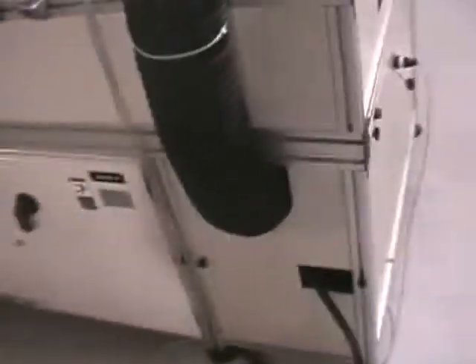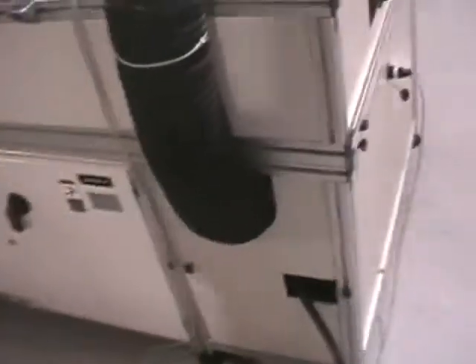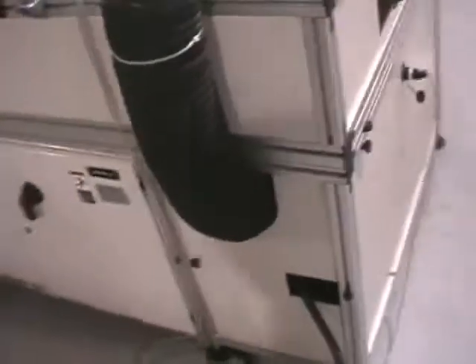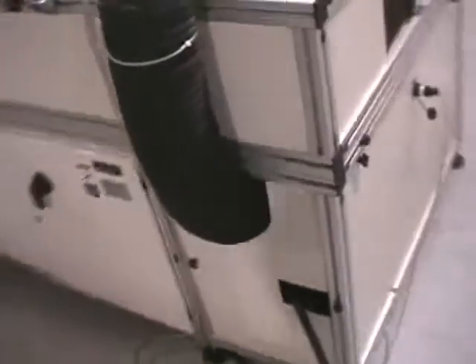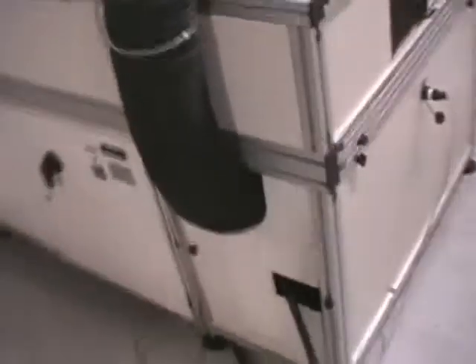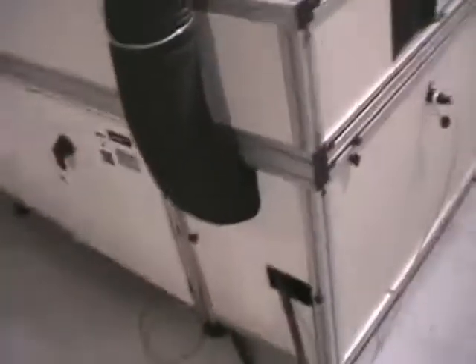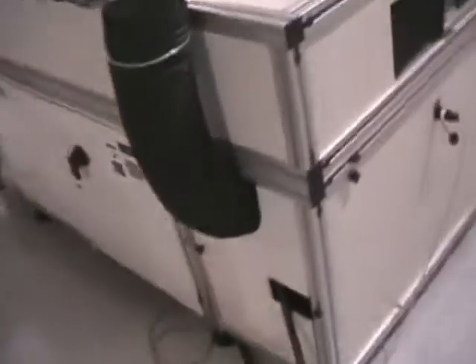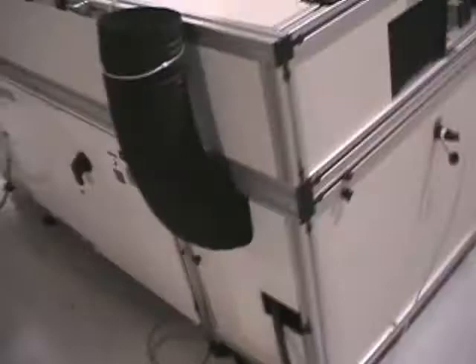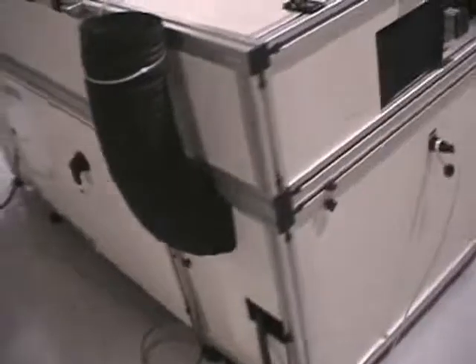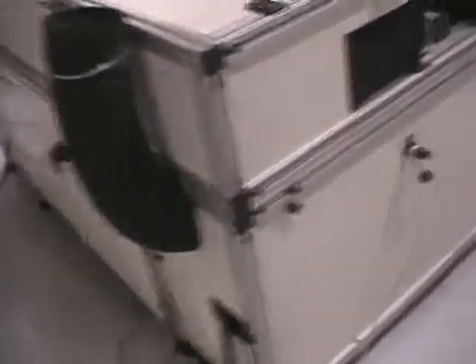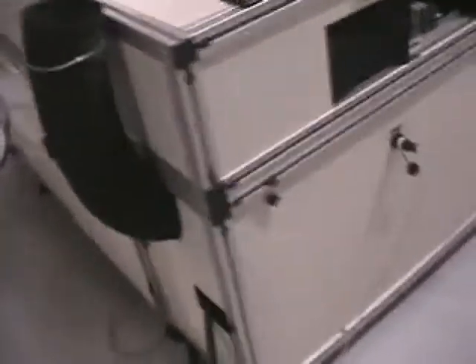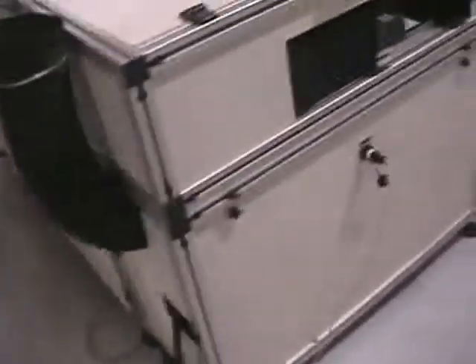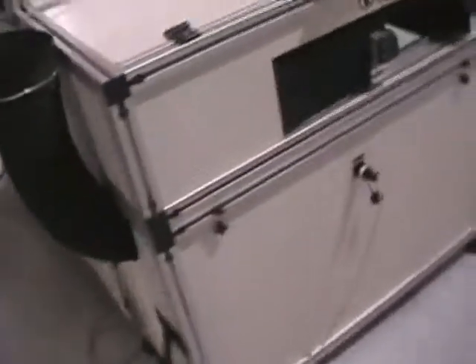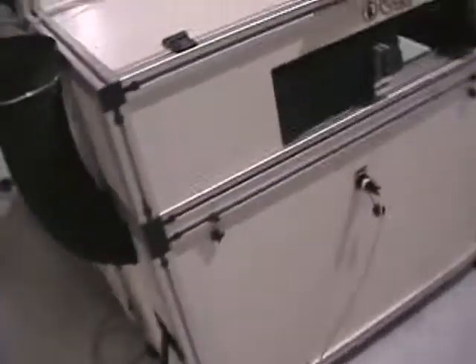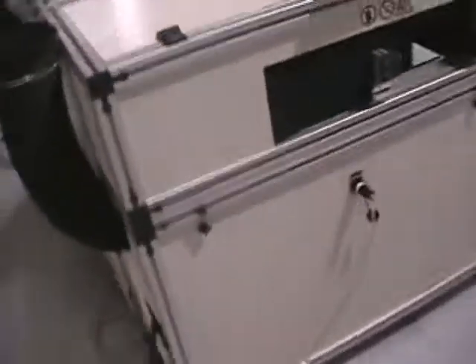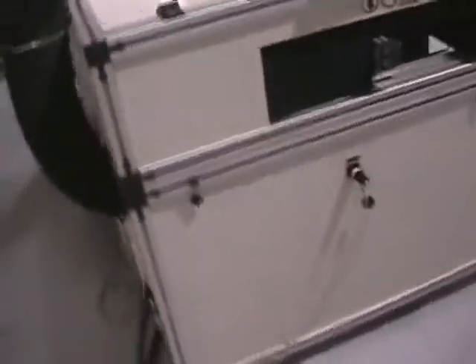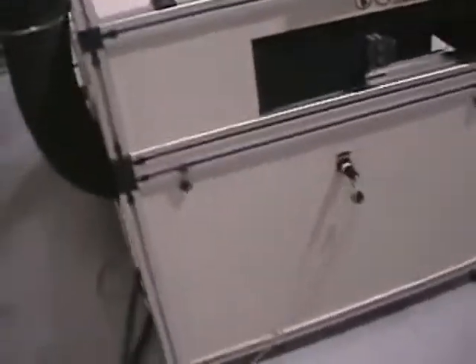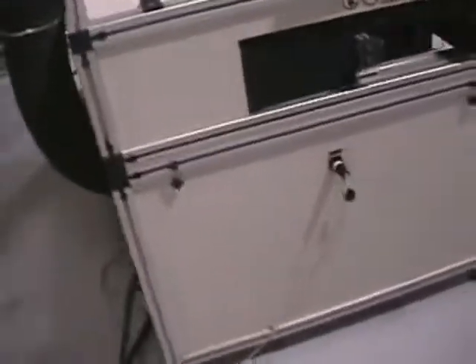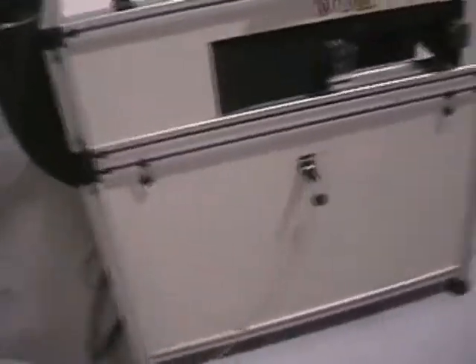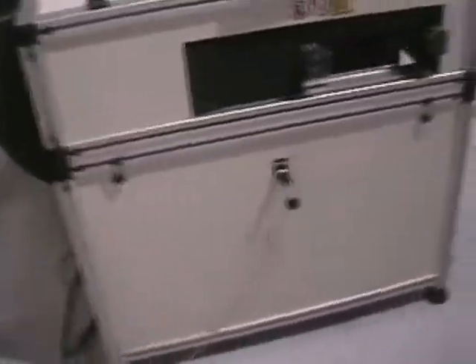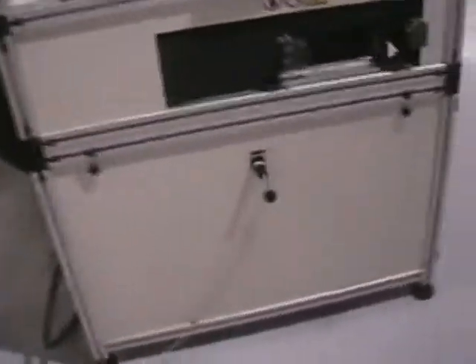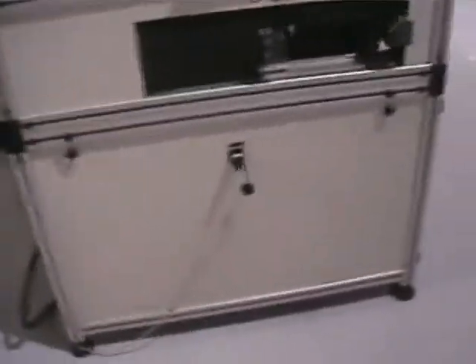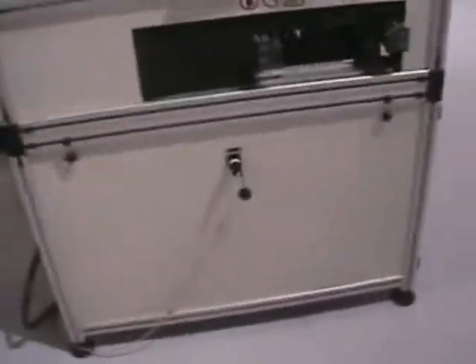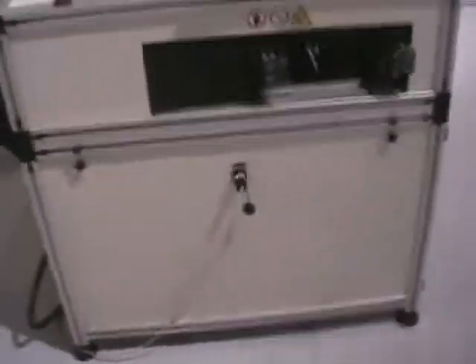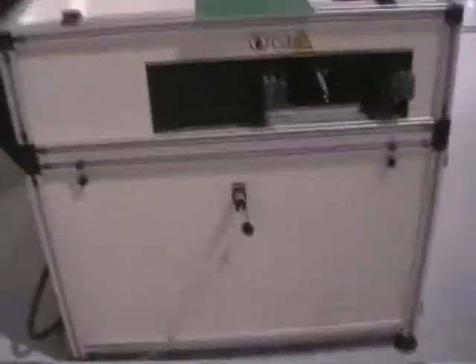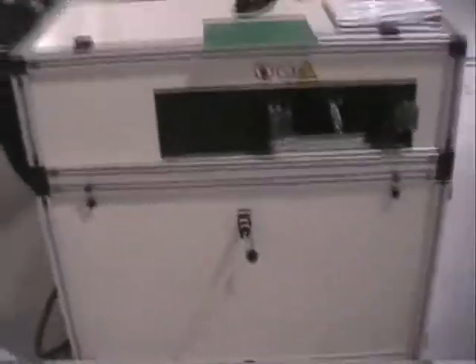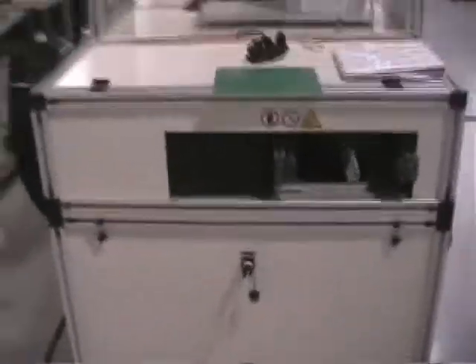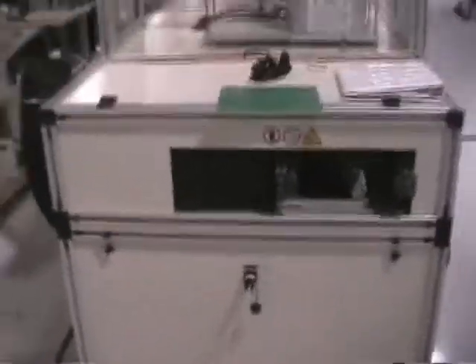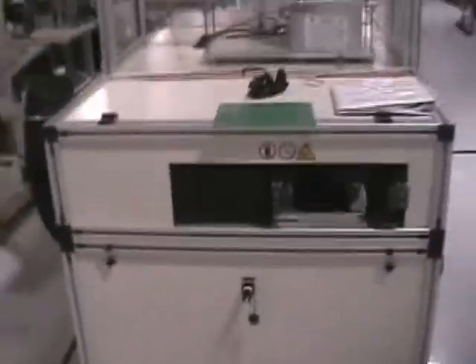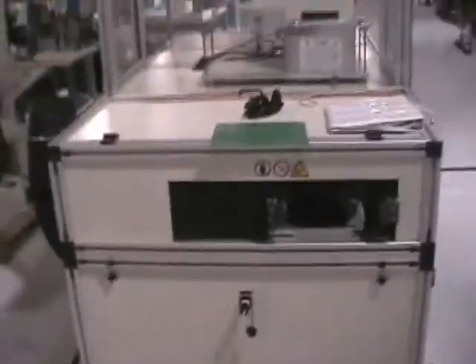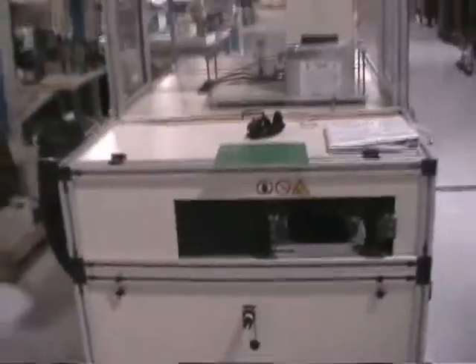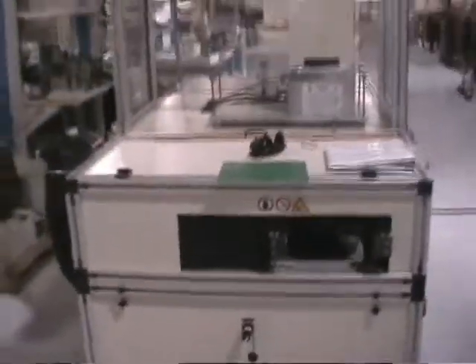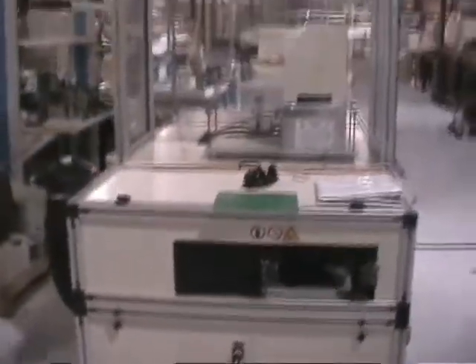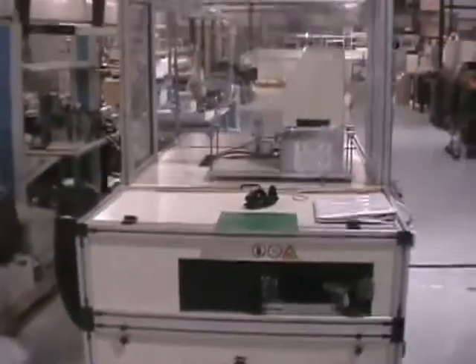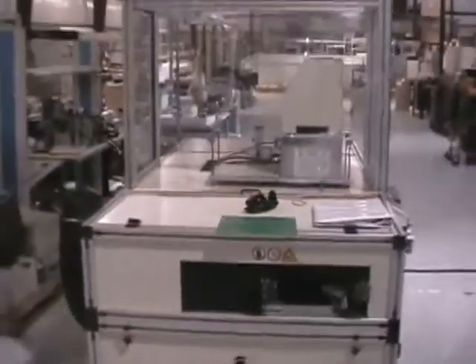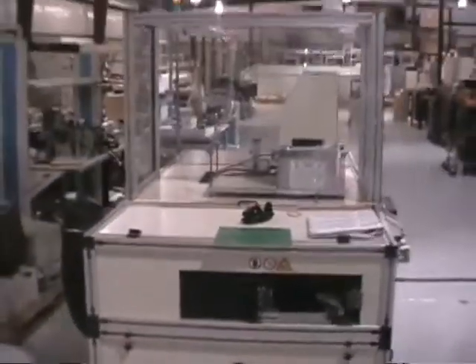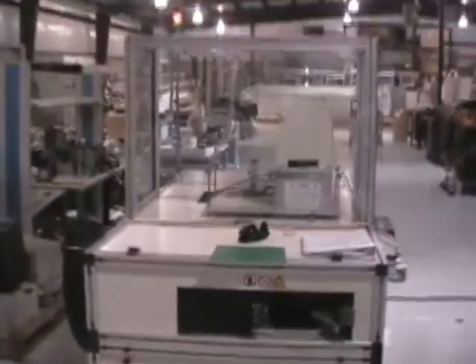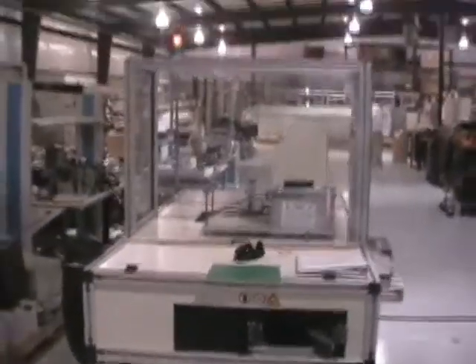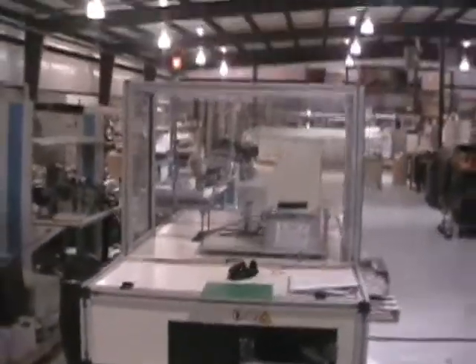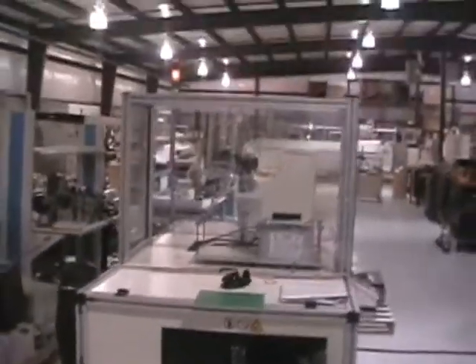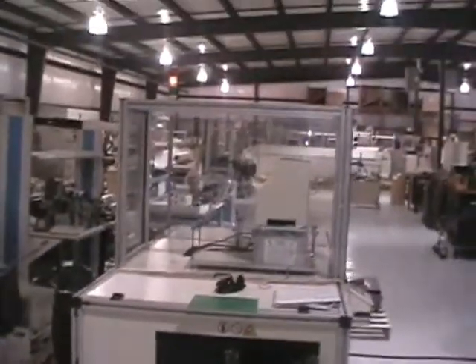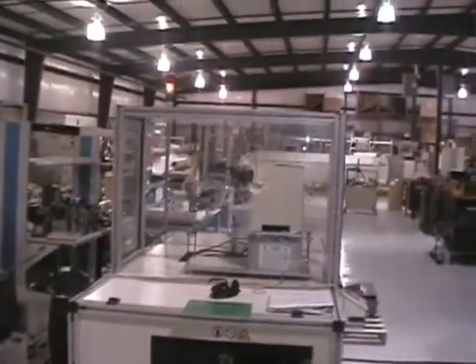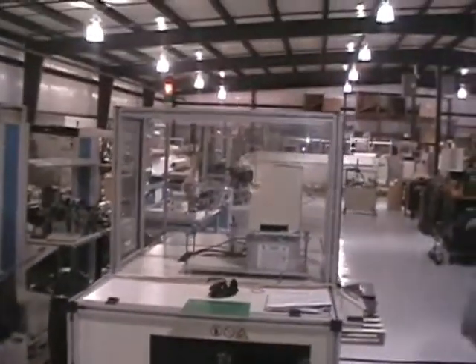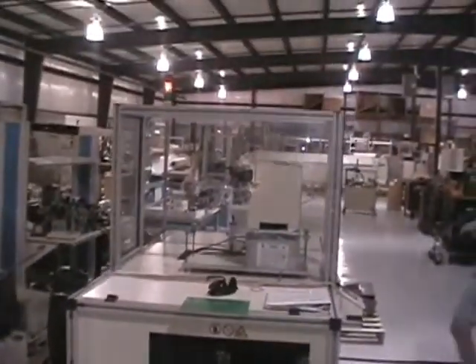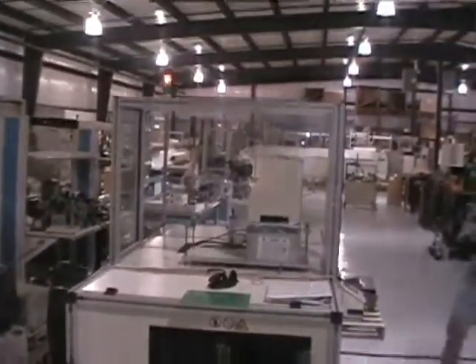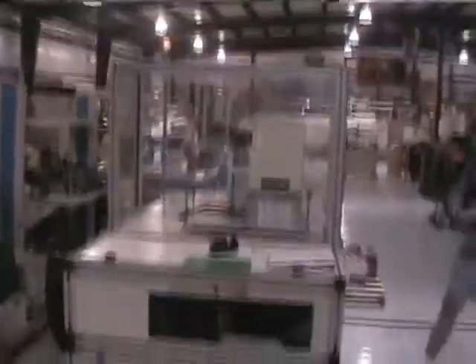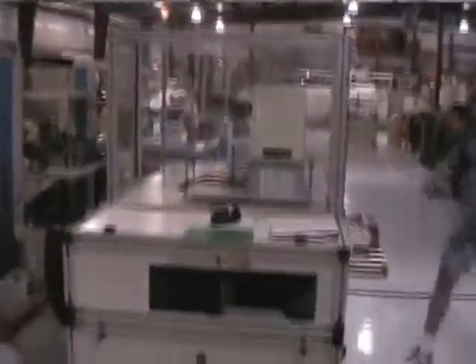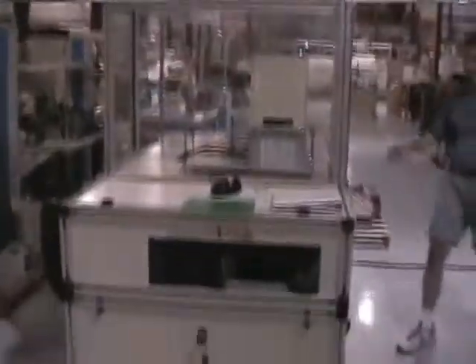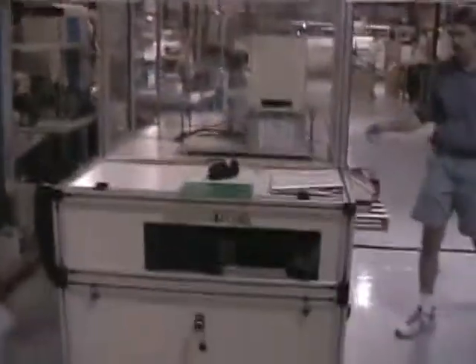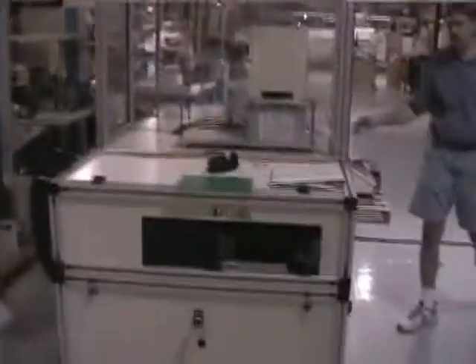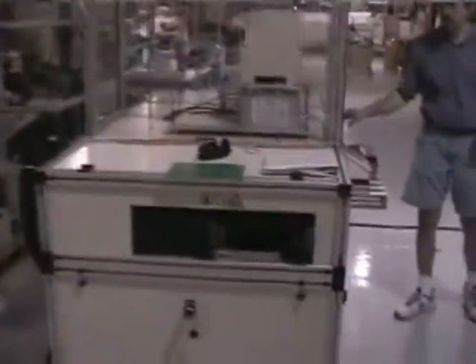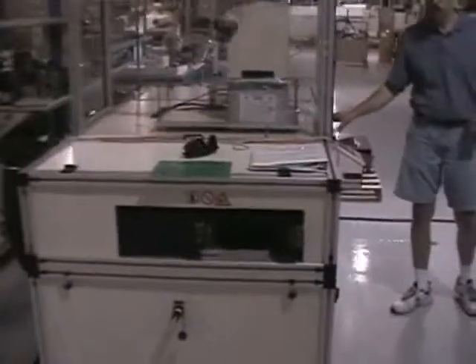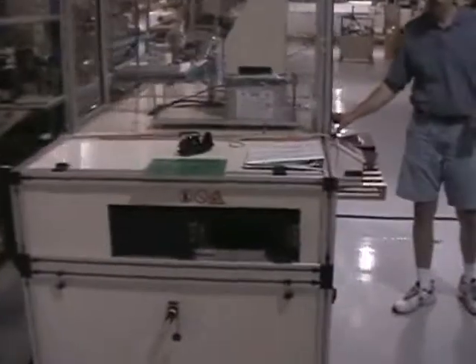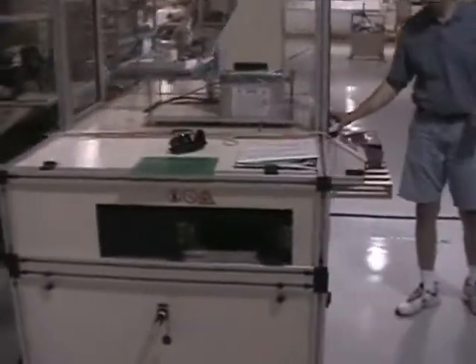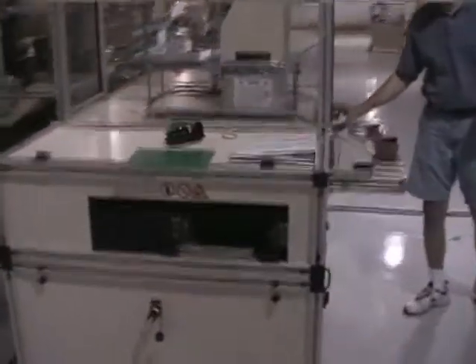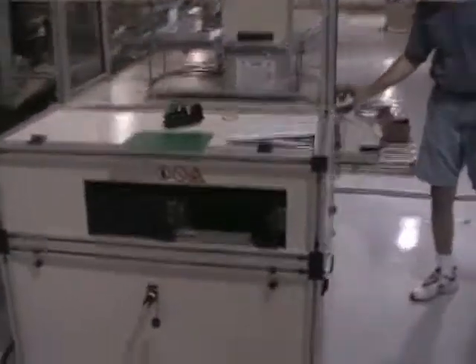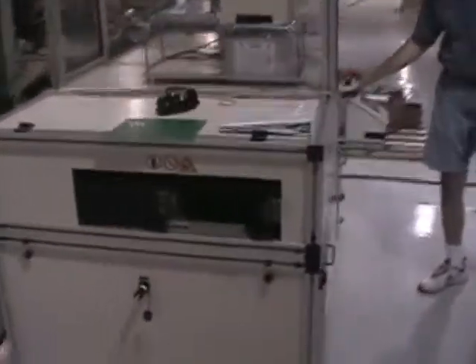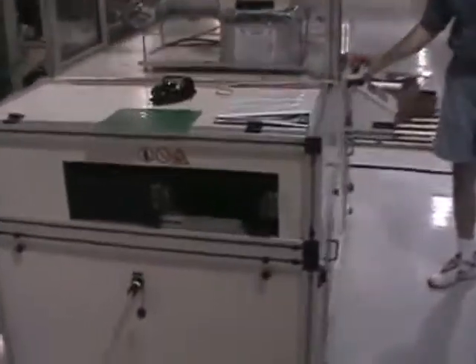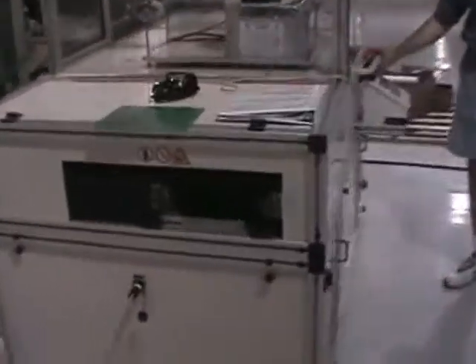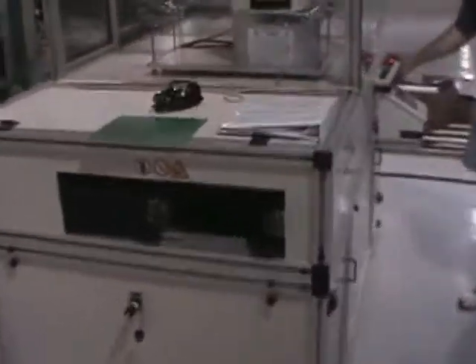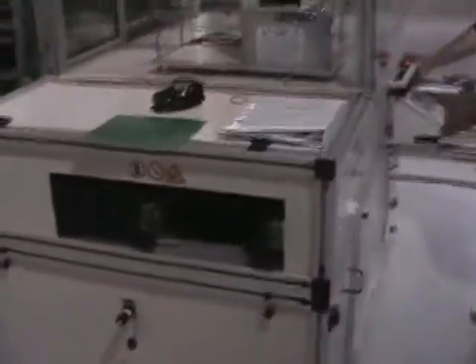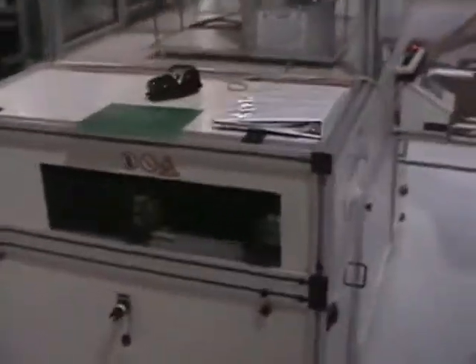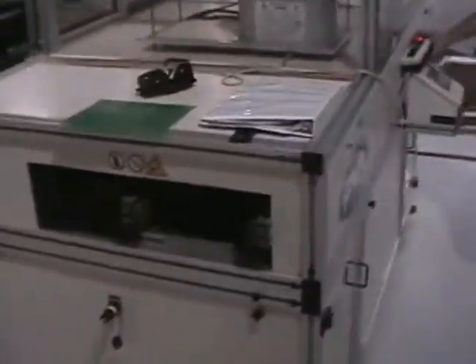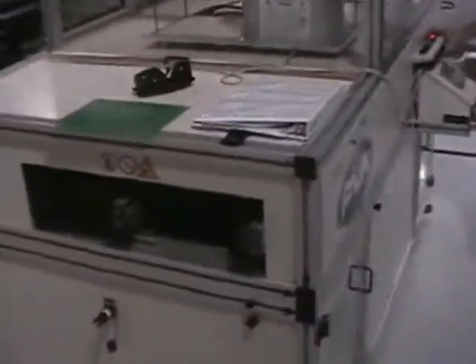The machine is running in auto mode so it's ready for a board. Here's the manual that comes with it.